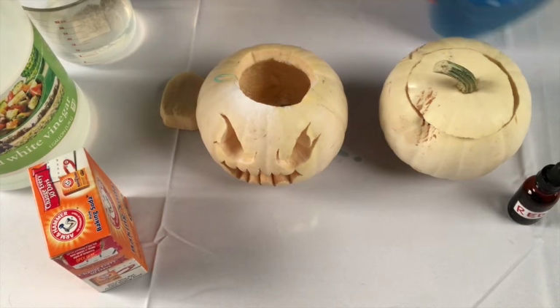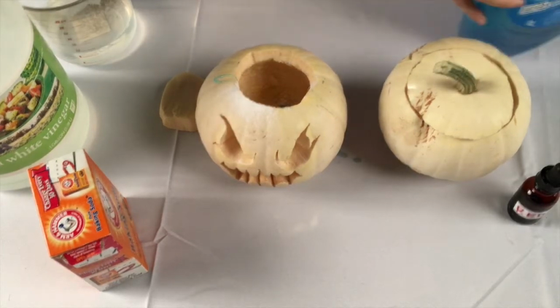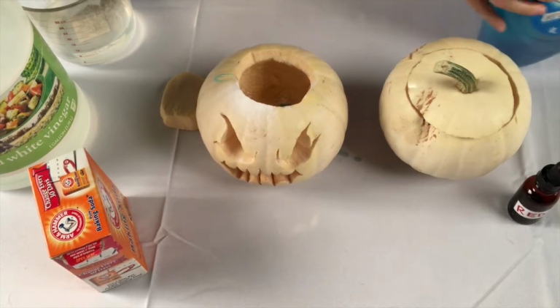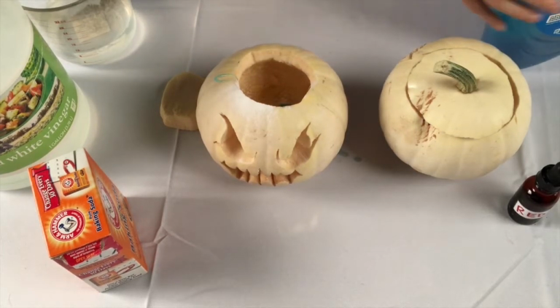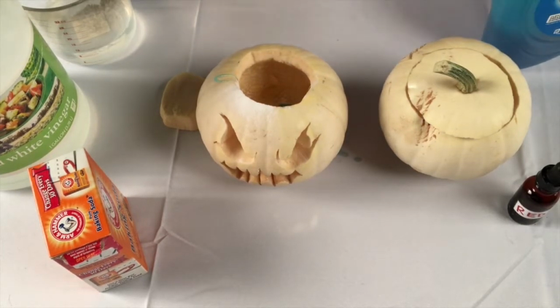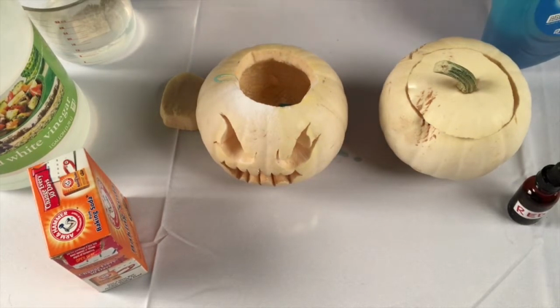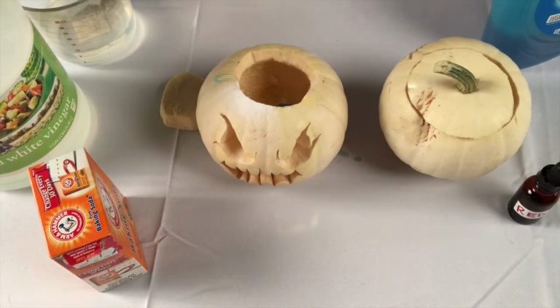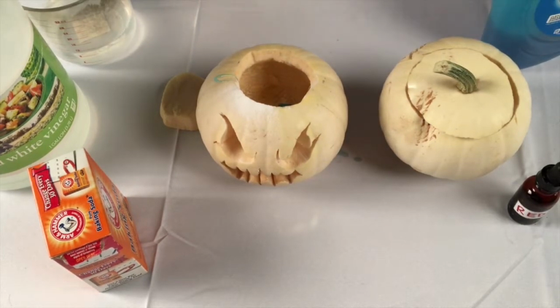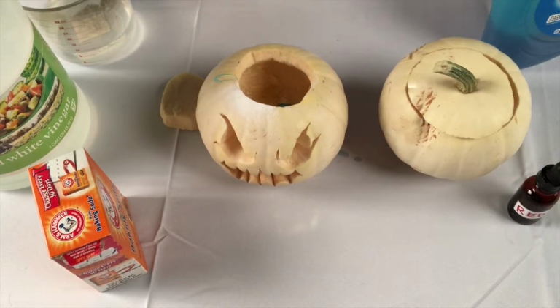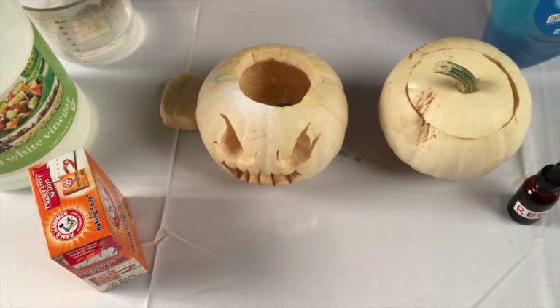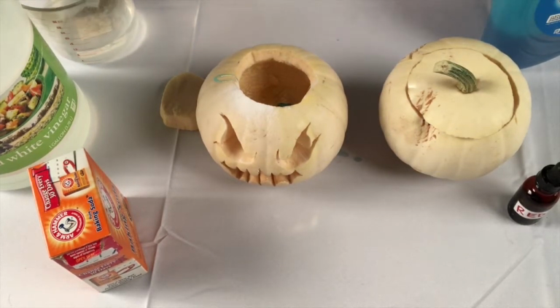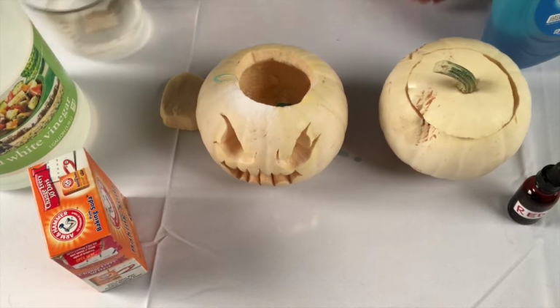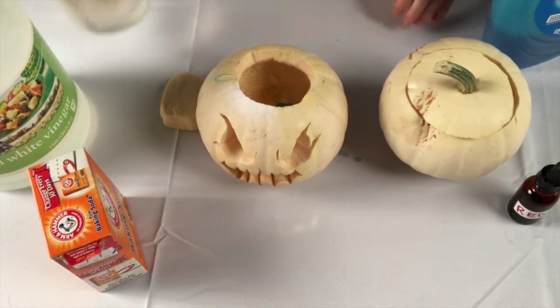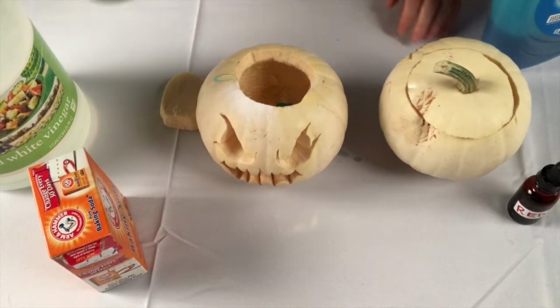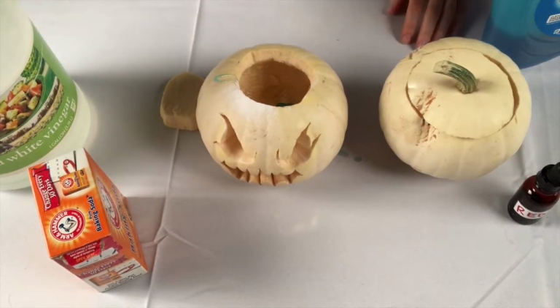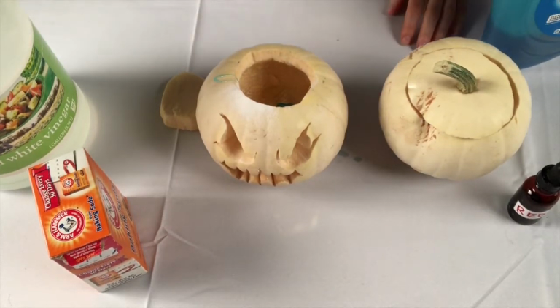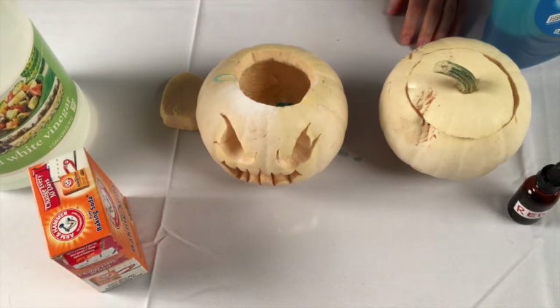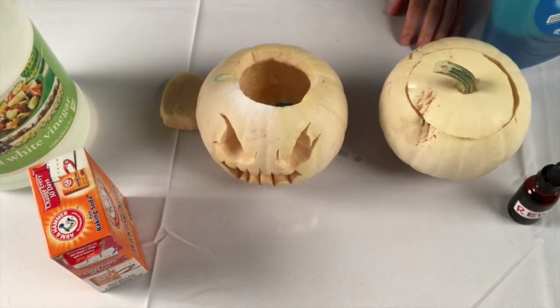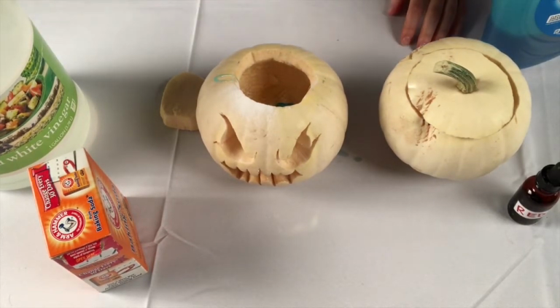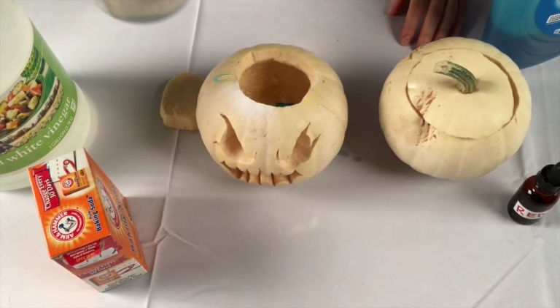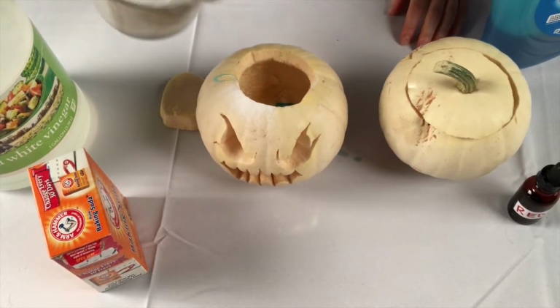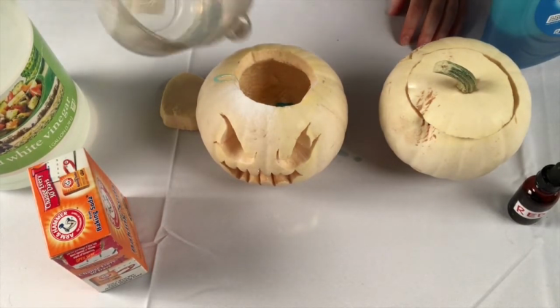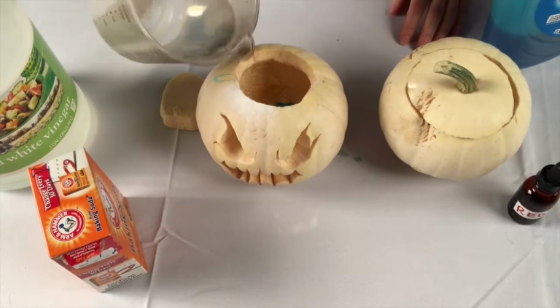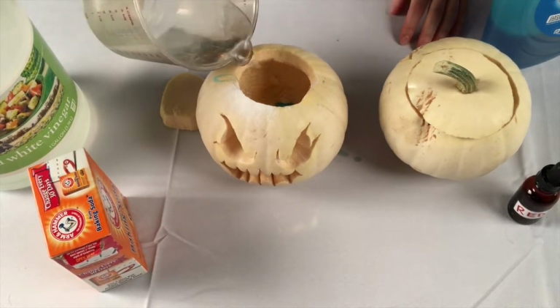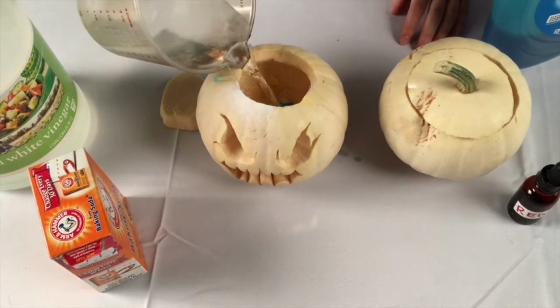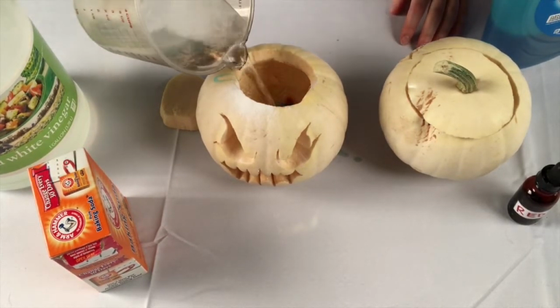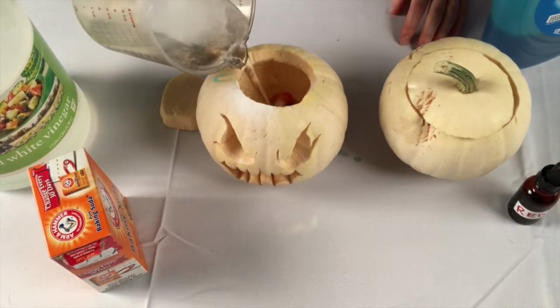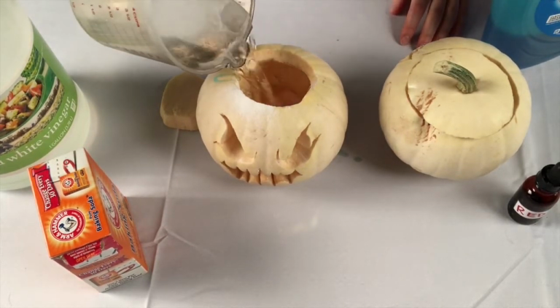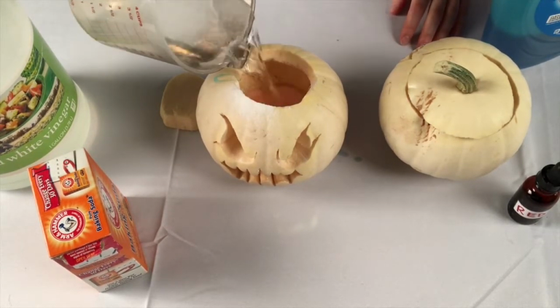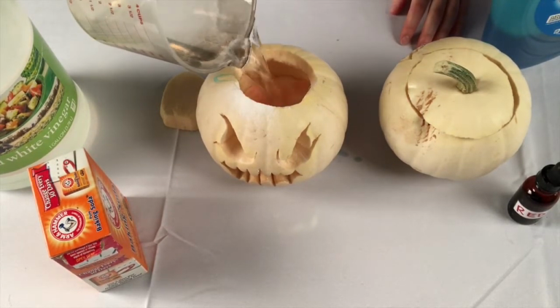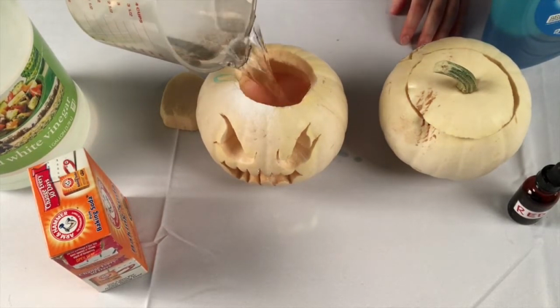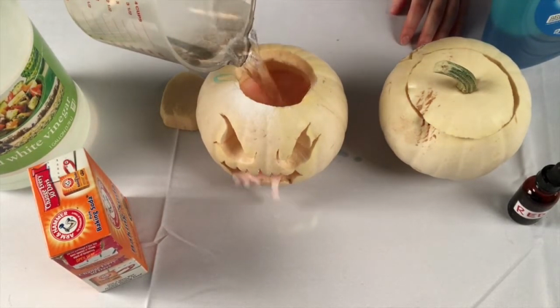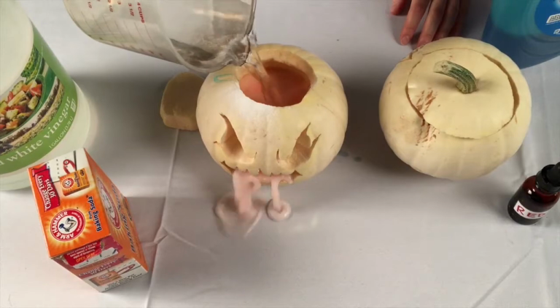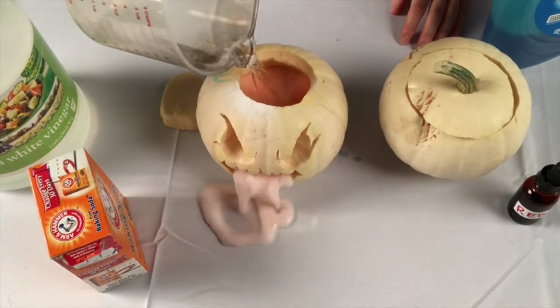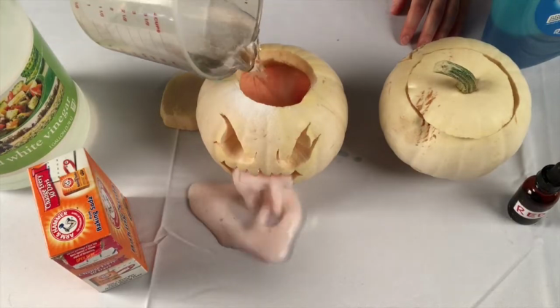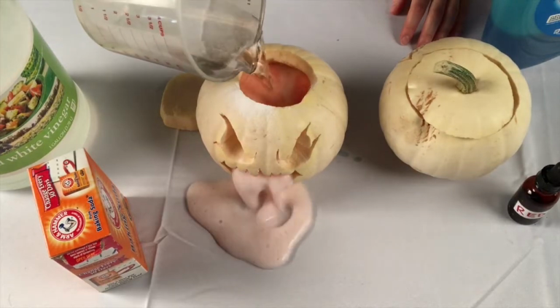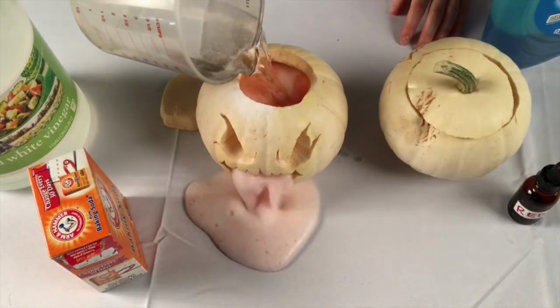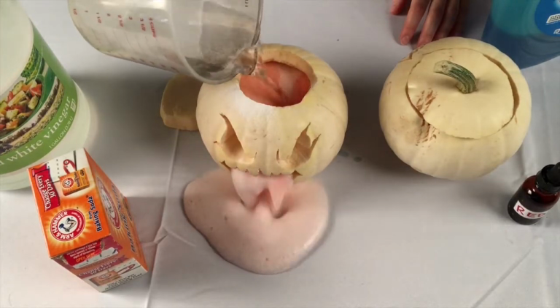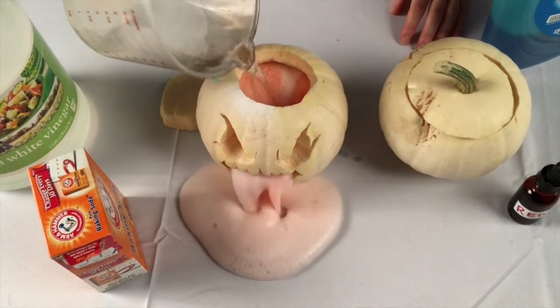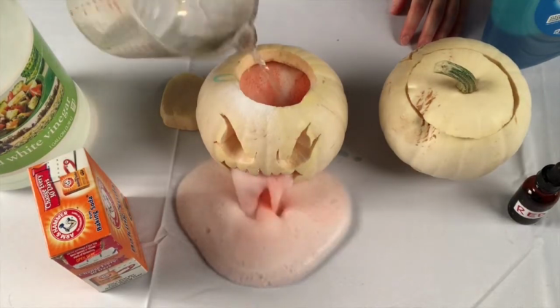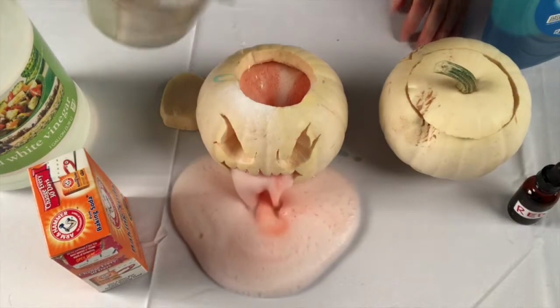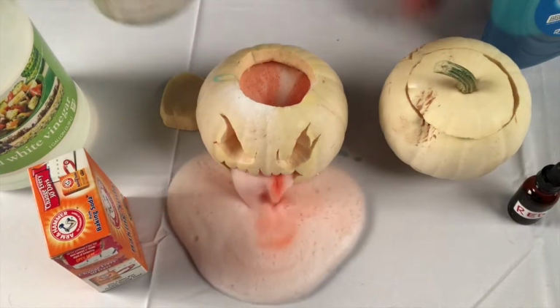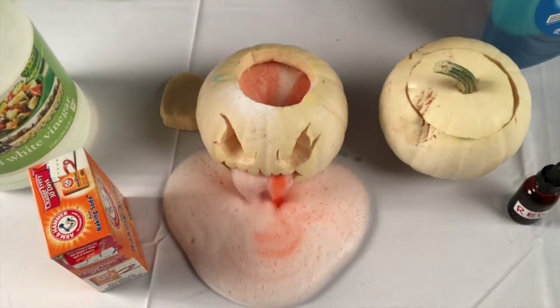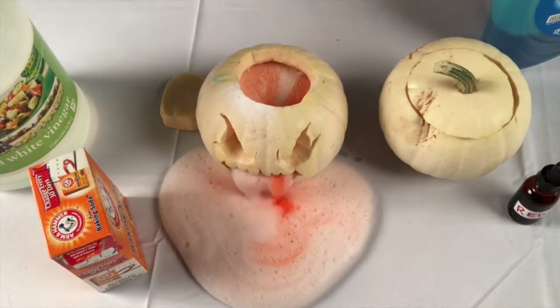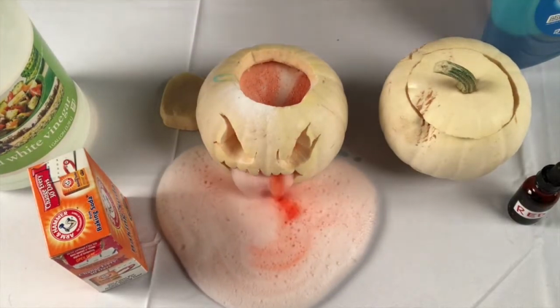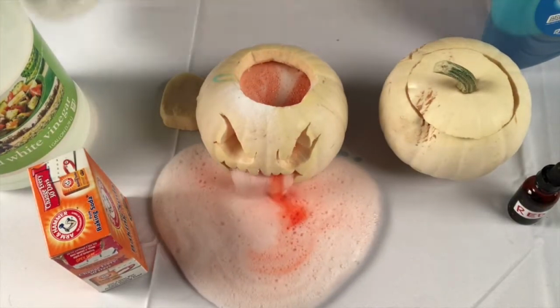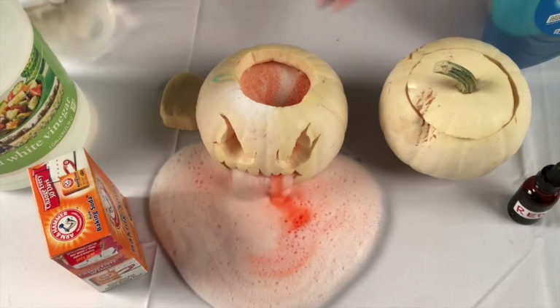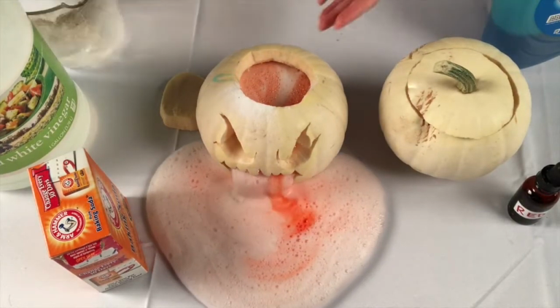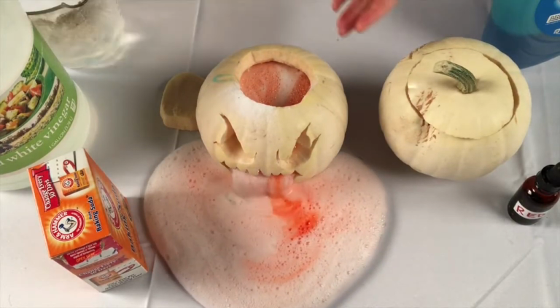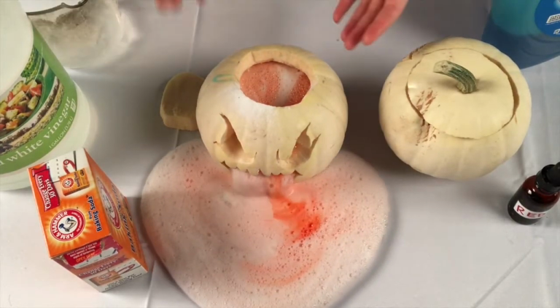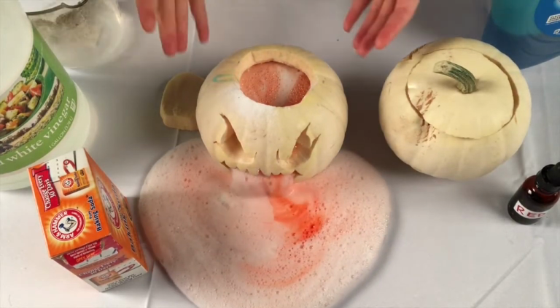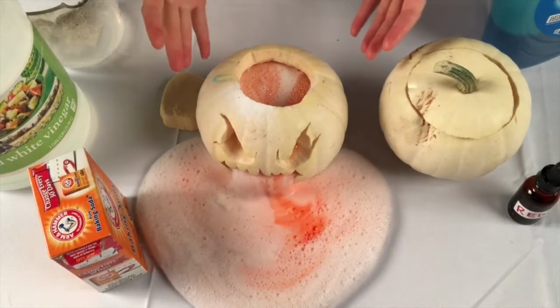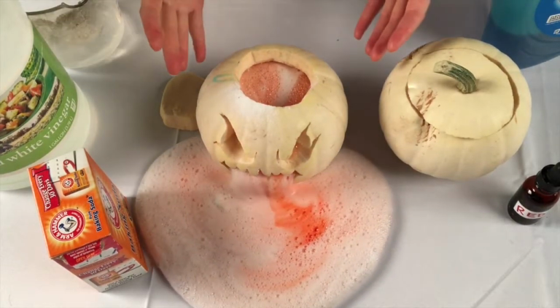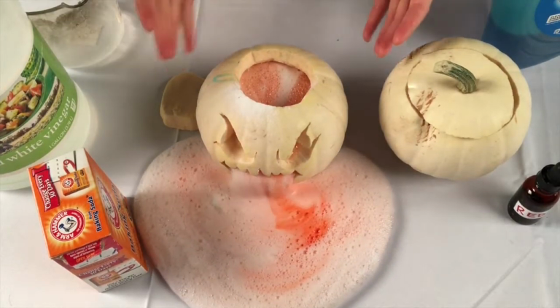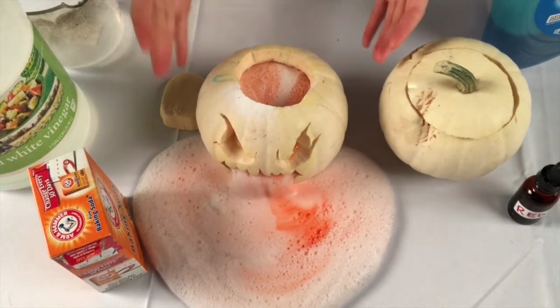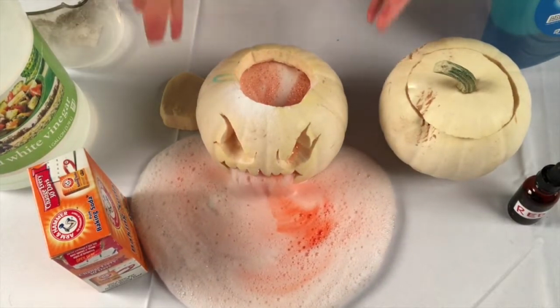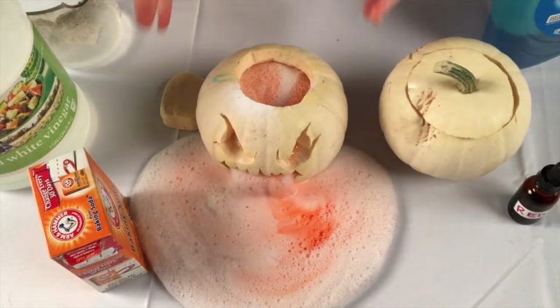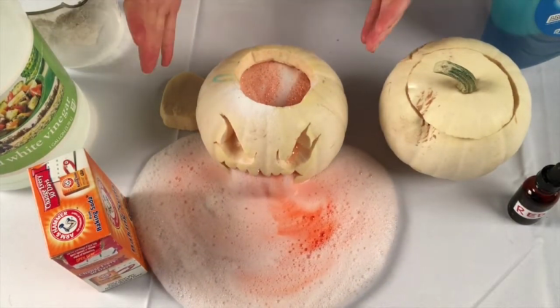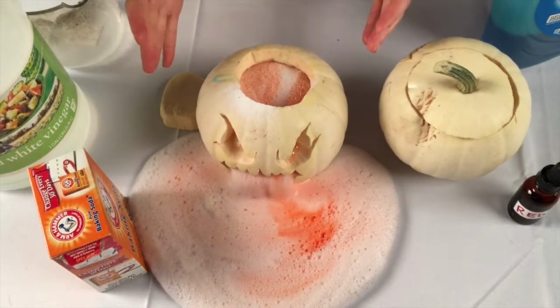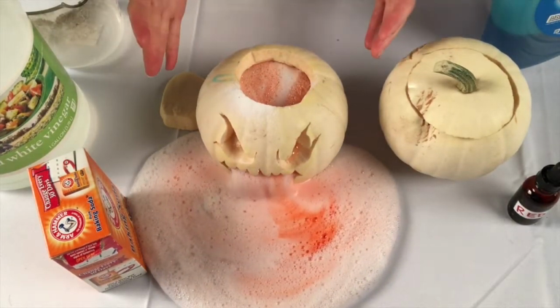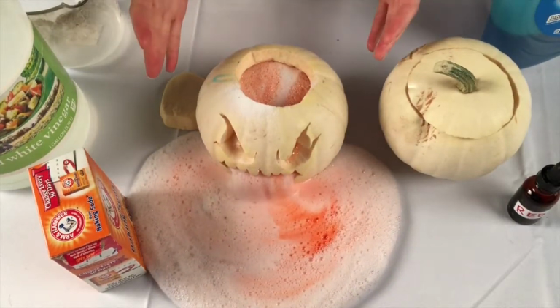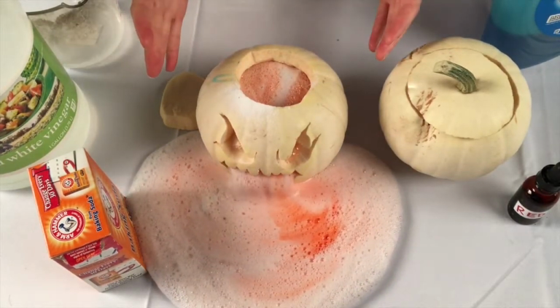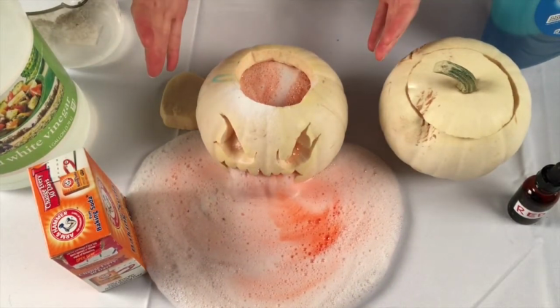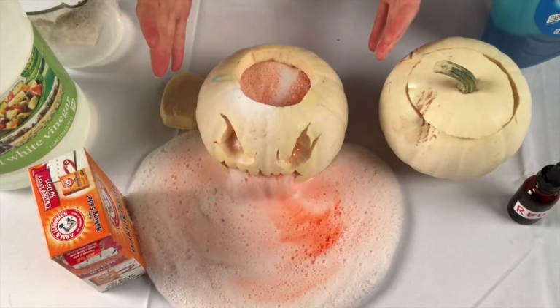When you are ready, pour in the vinegar. Wow! Look at that chemical reaction!